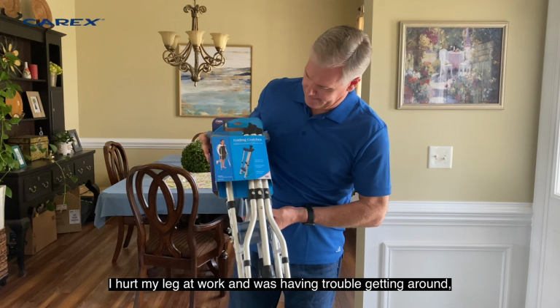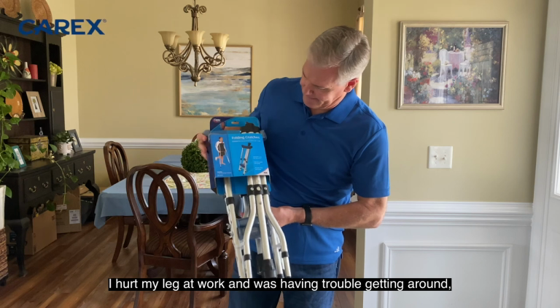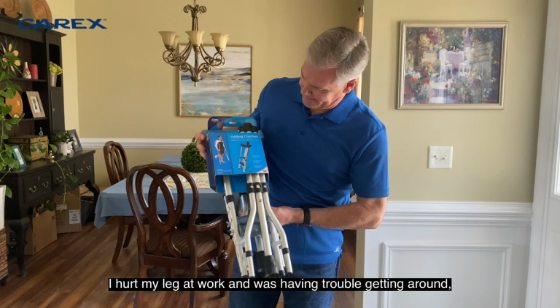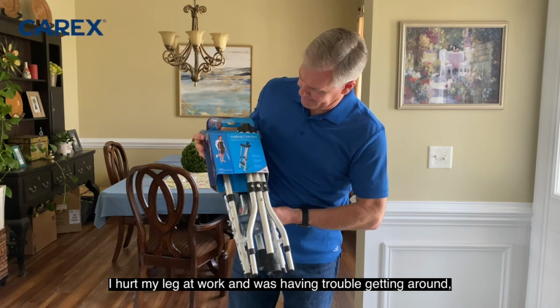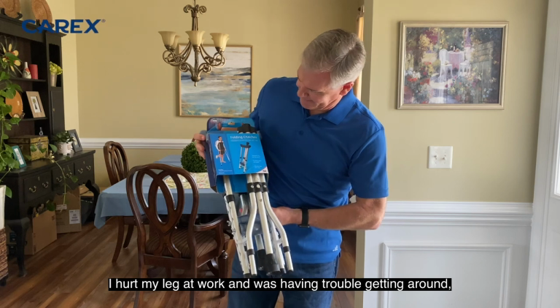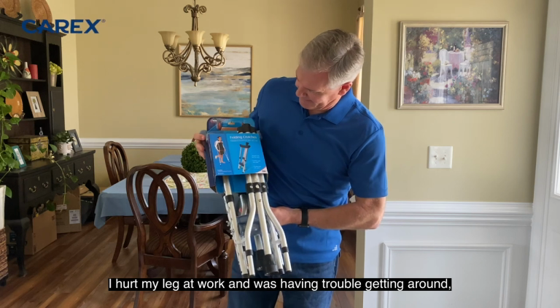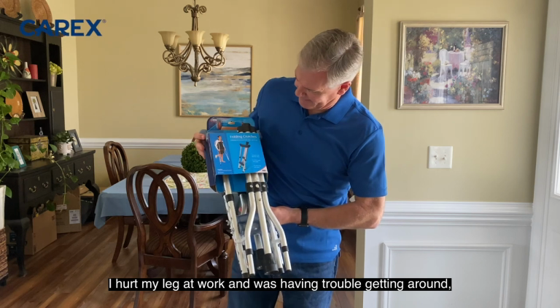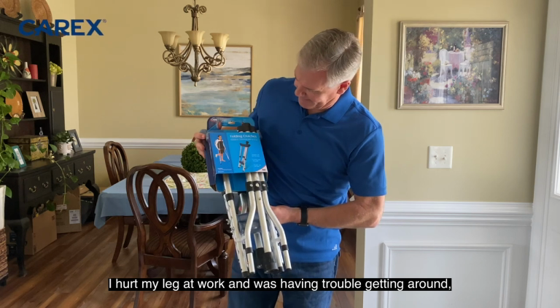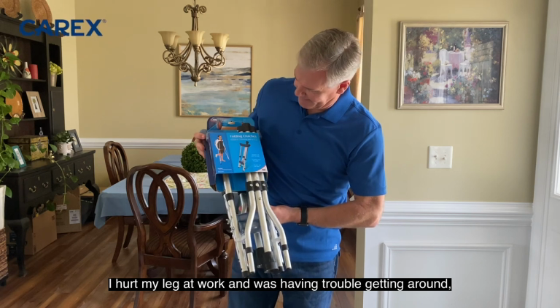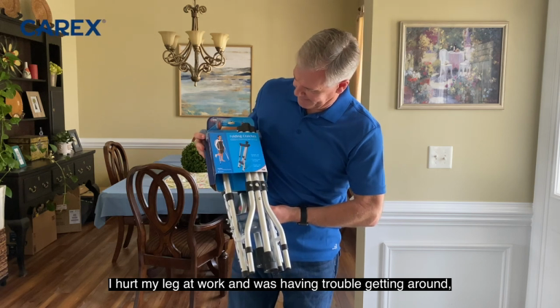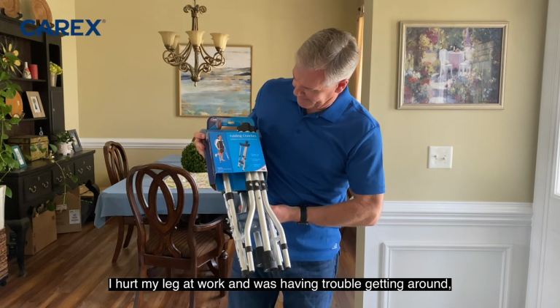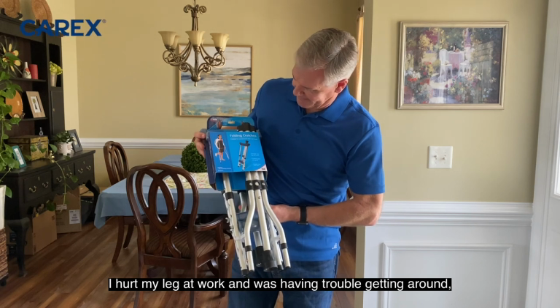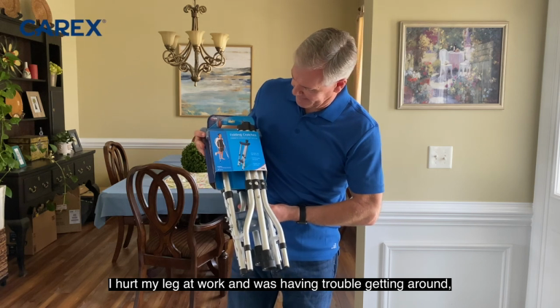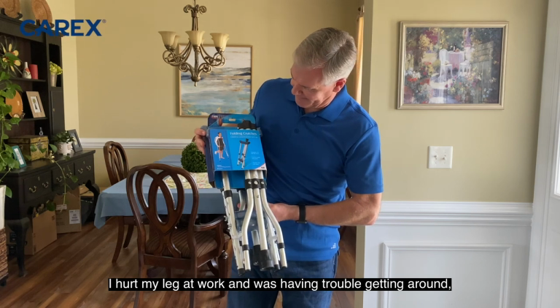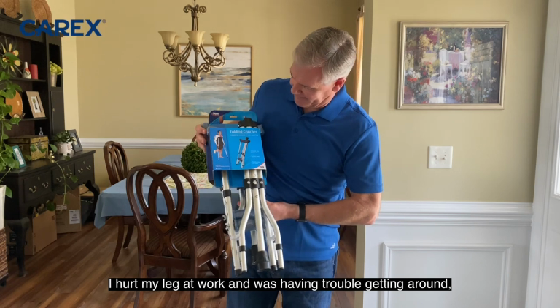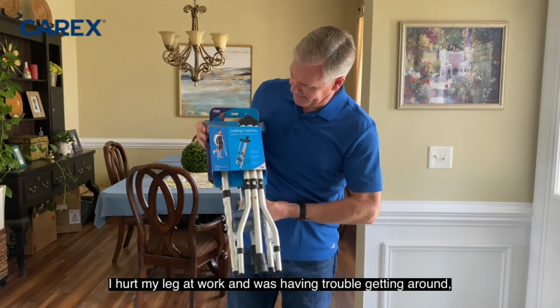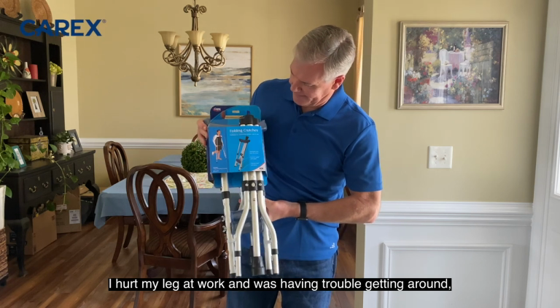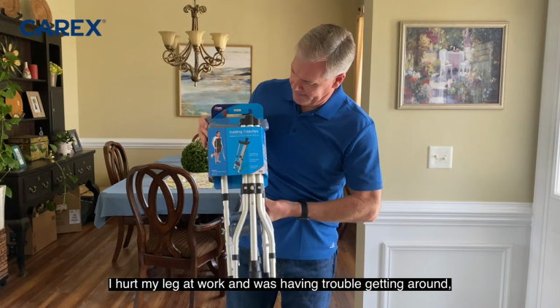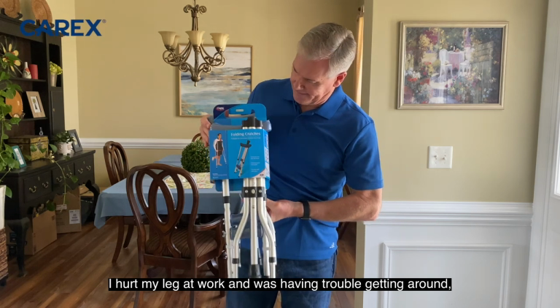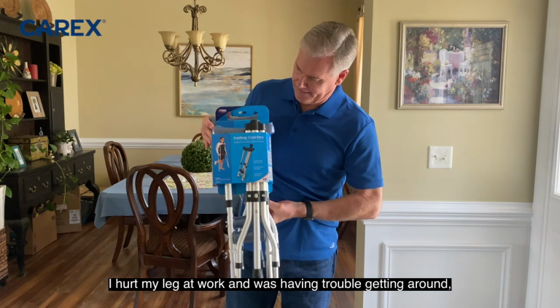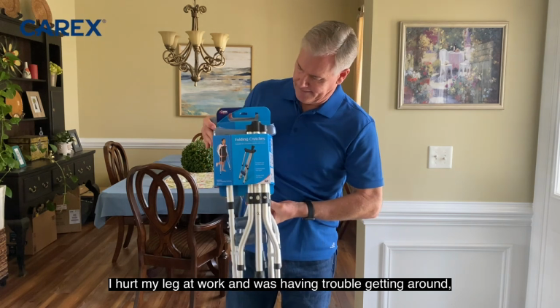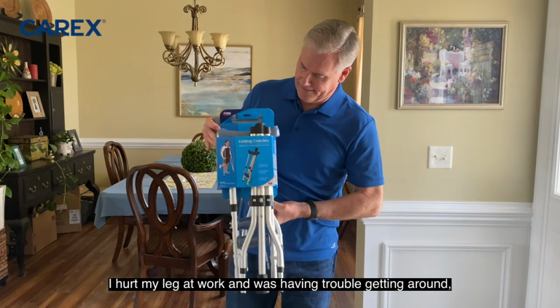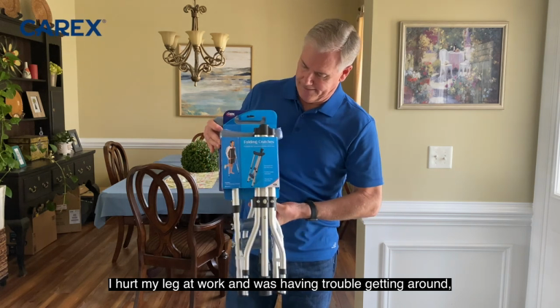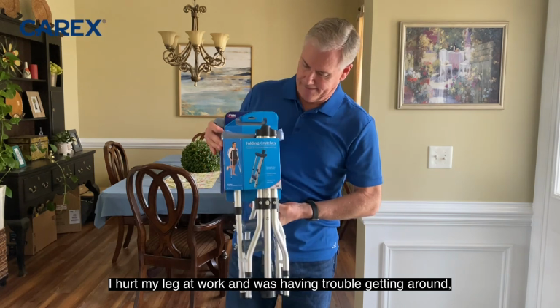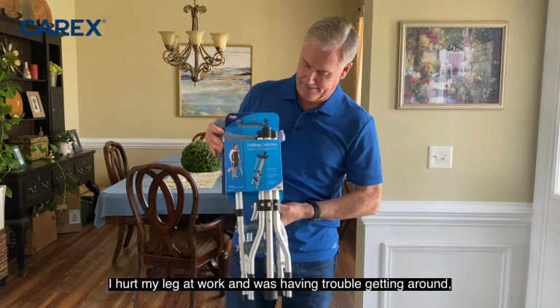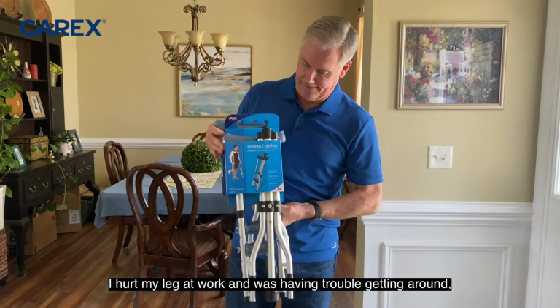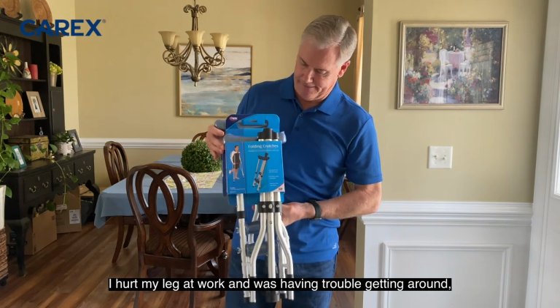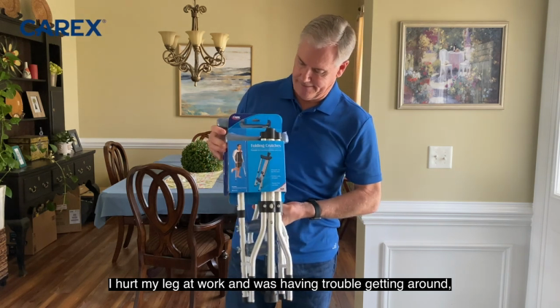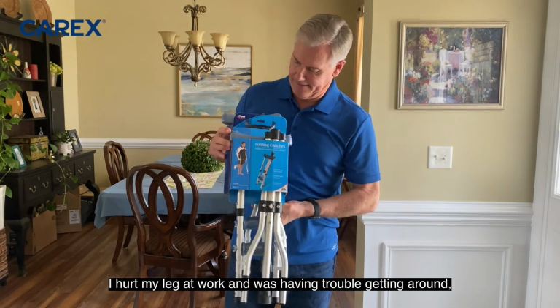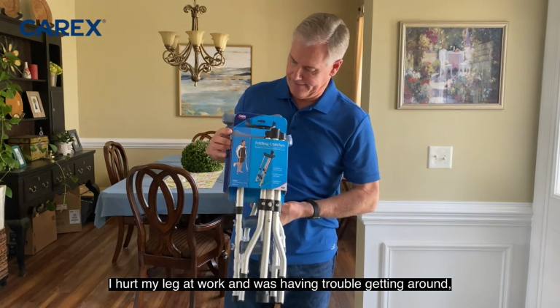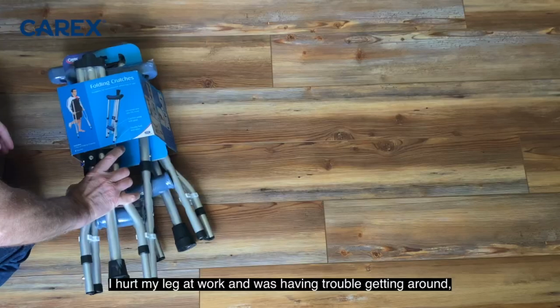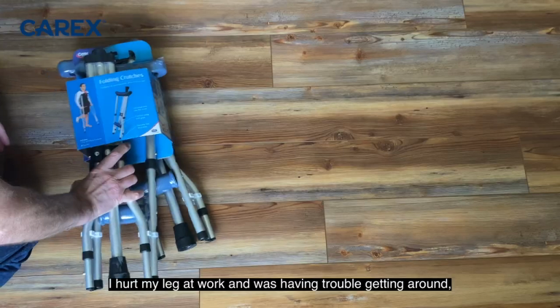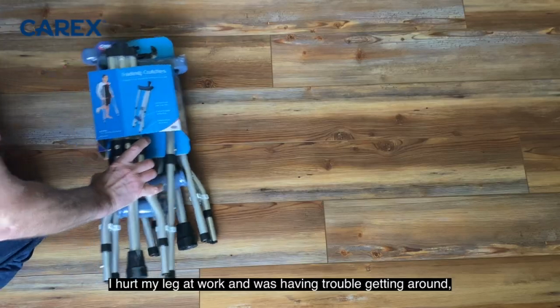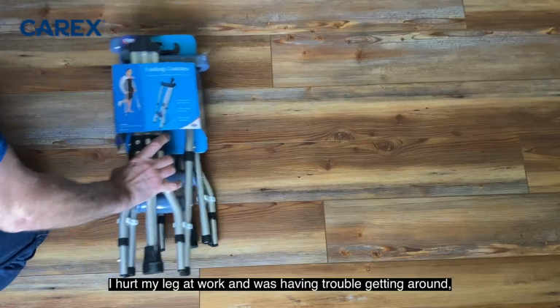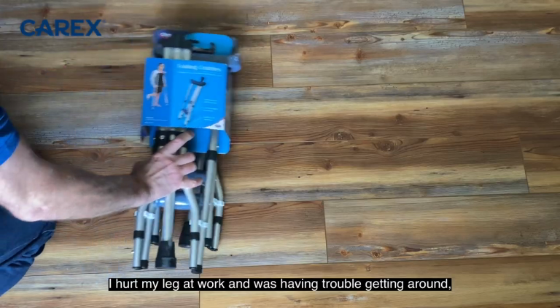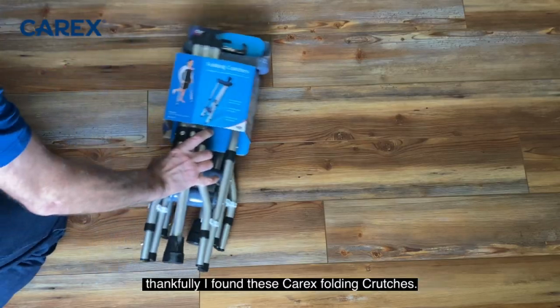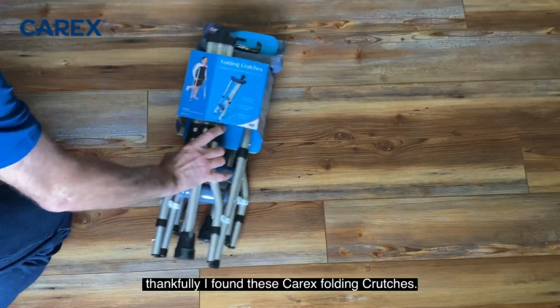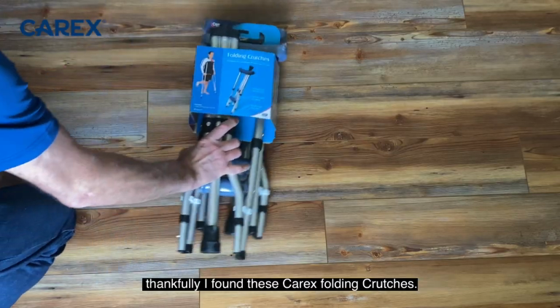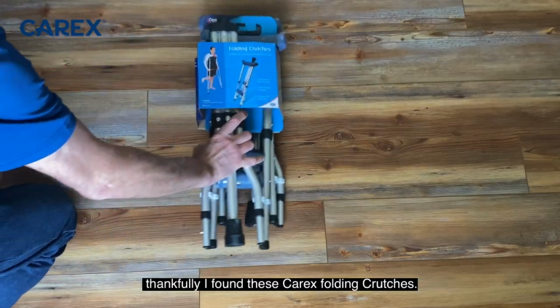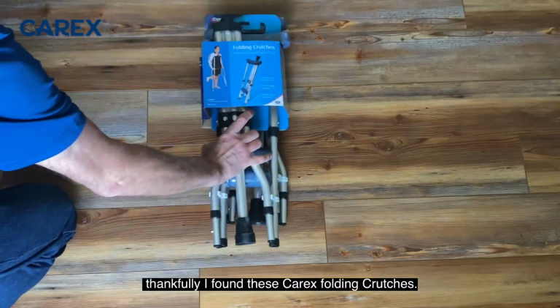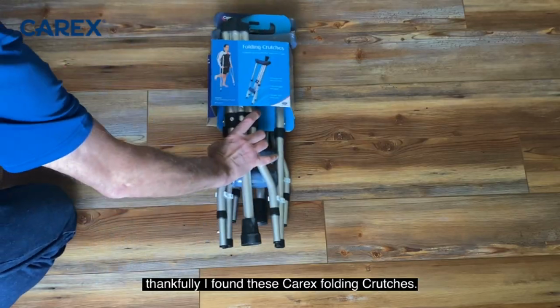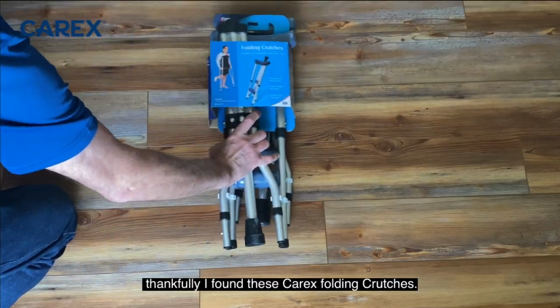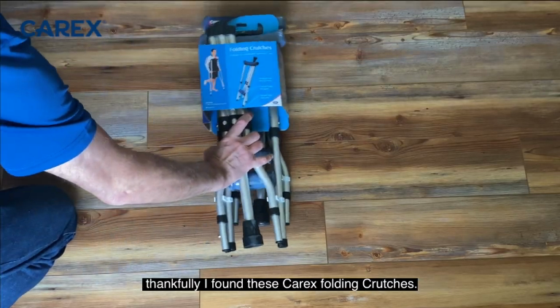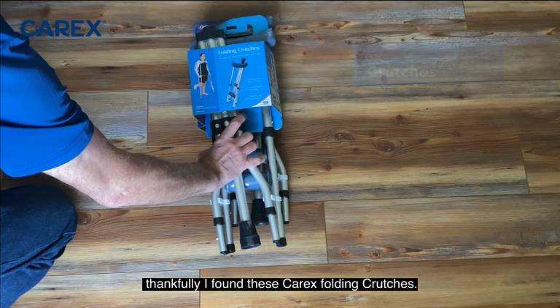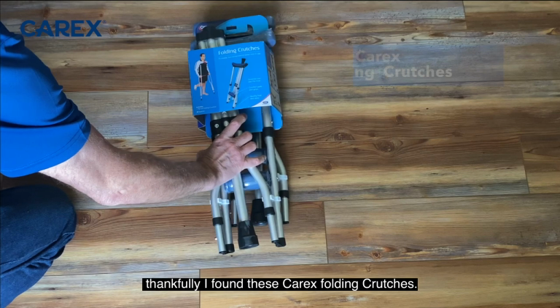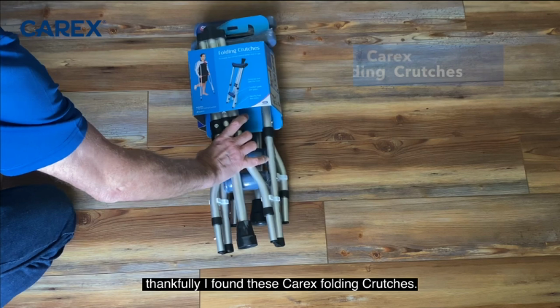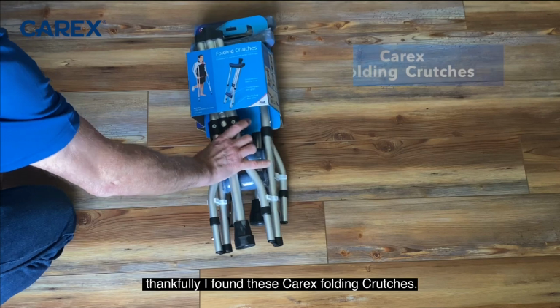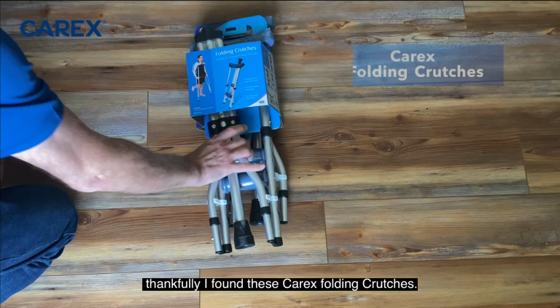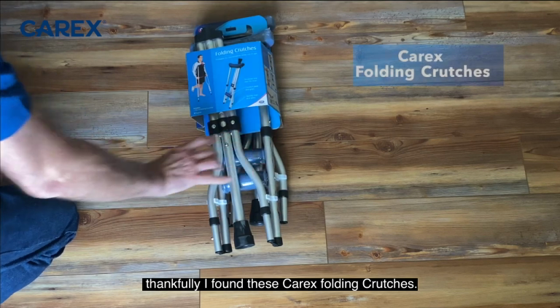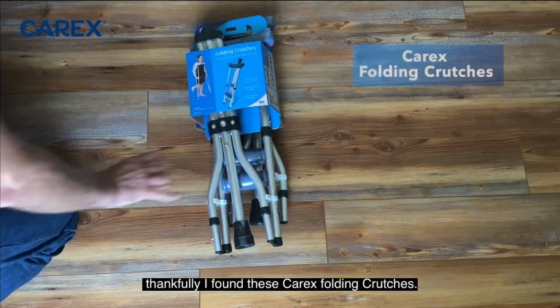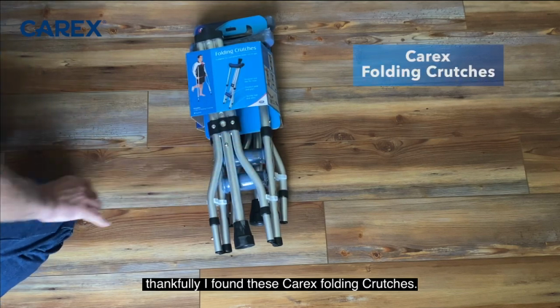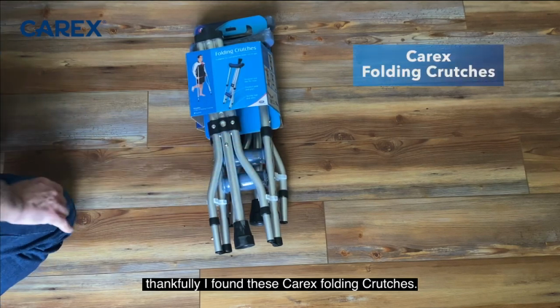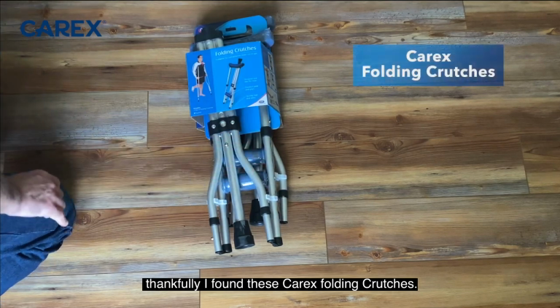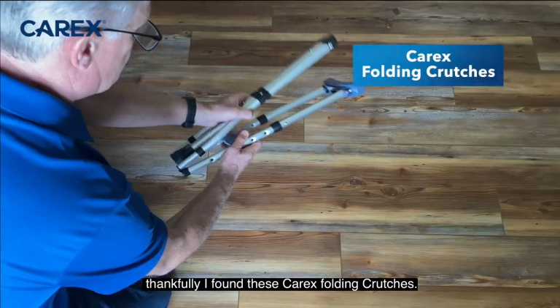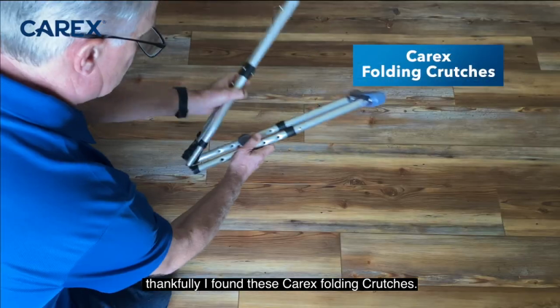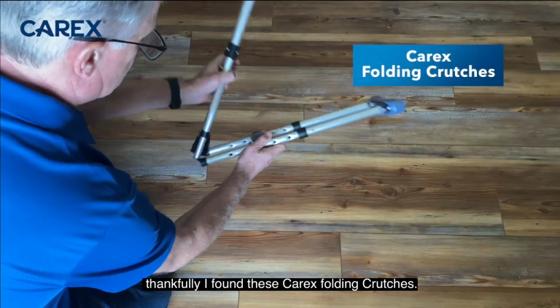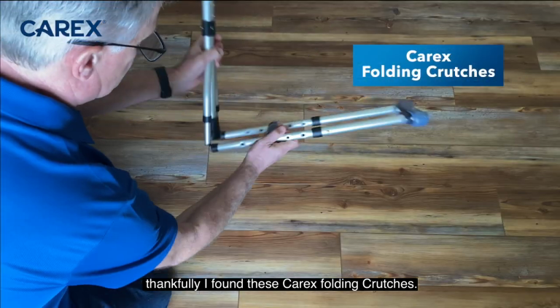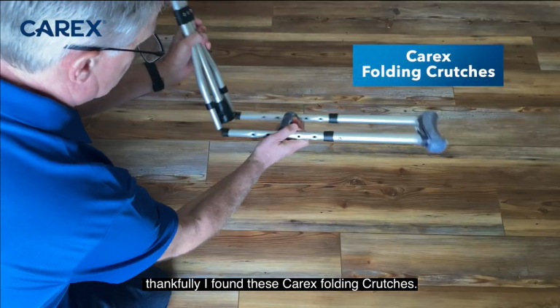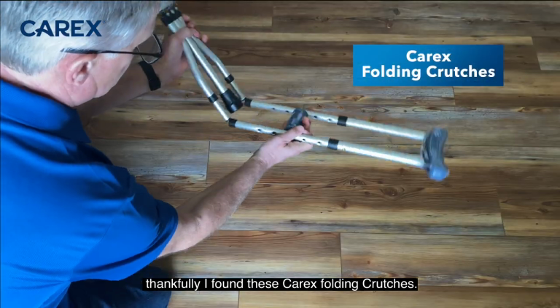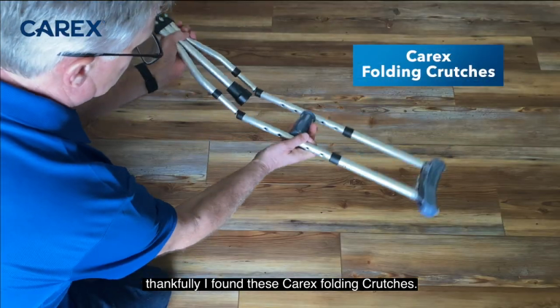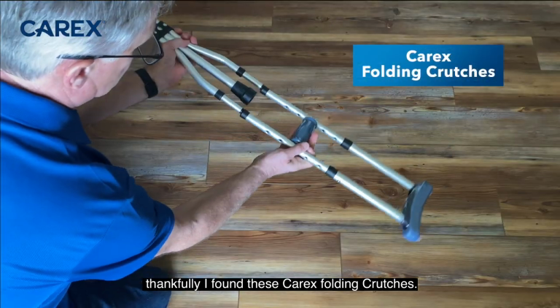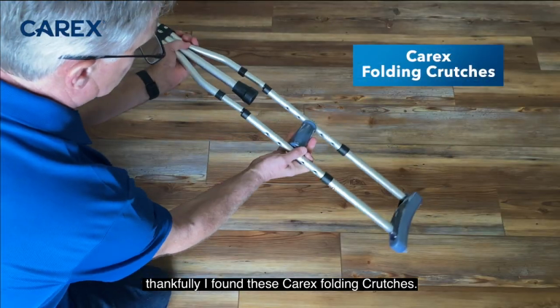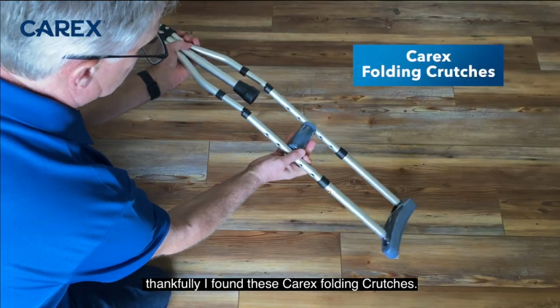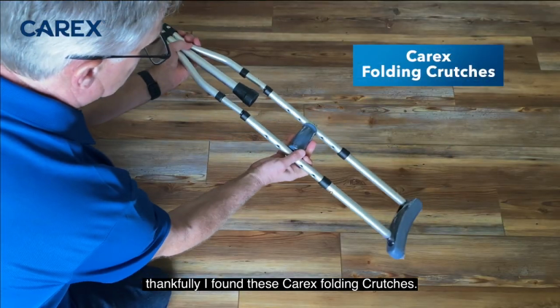I hurt my leg at work and was having trouble getting around. Thankfully I found these Carex folding crutches.